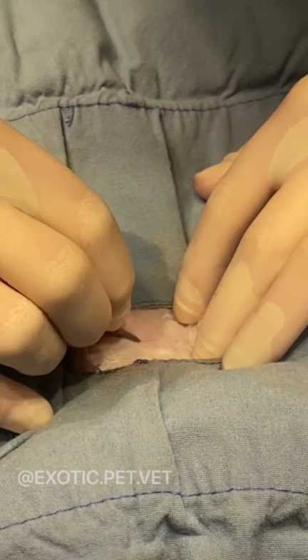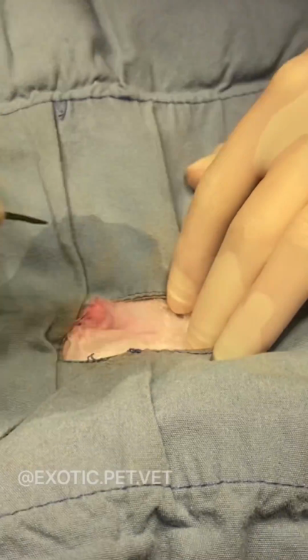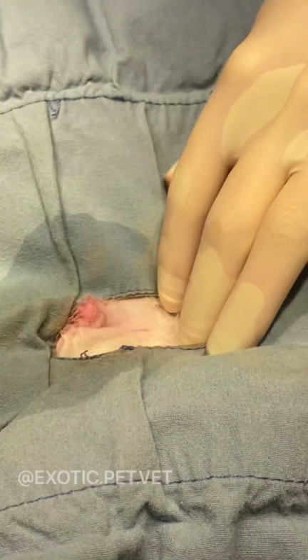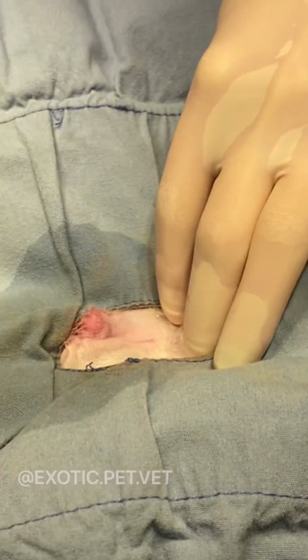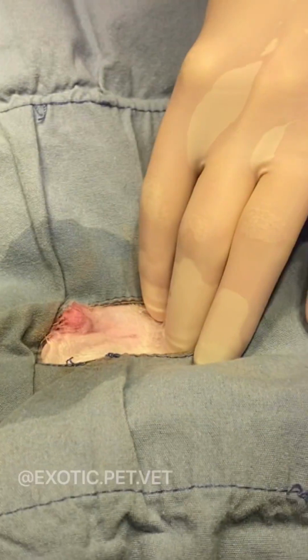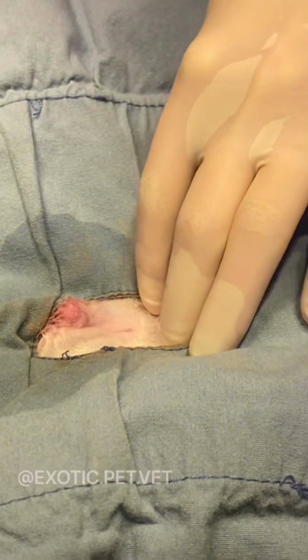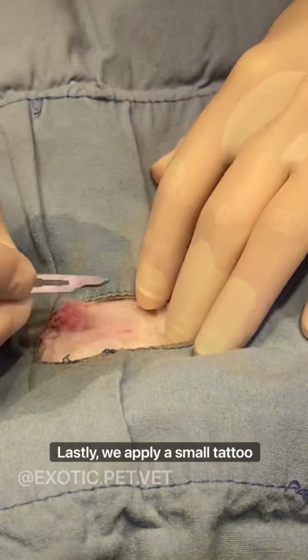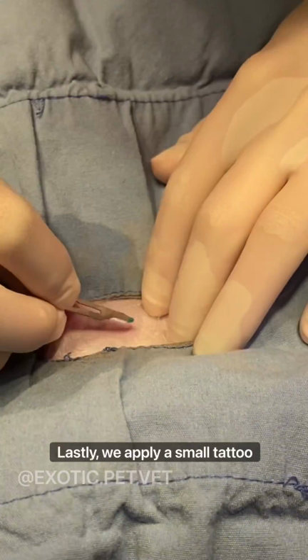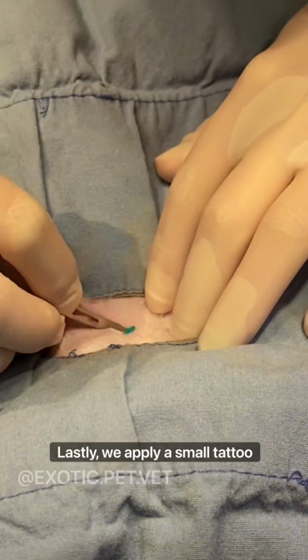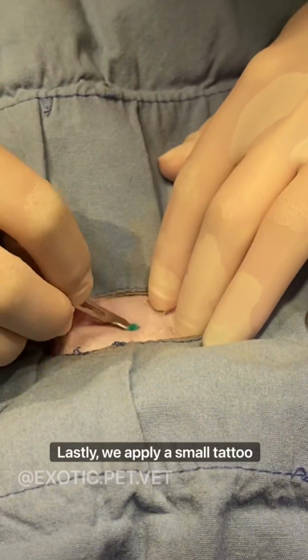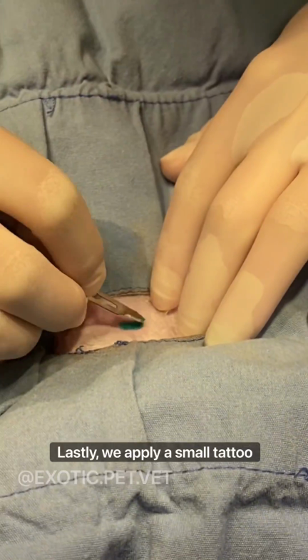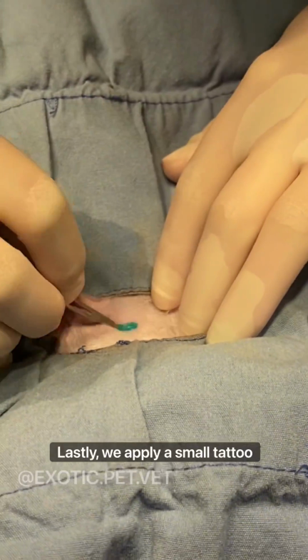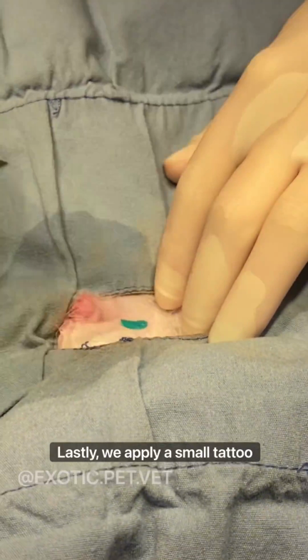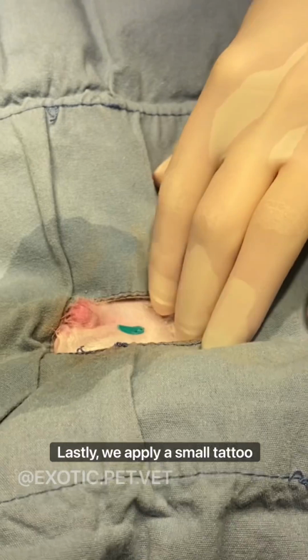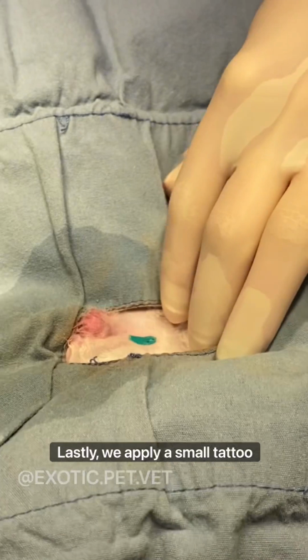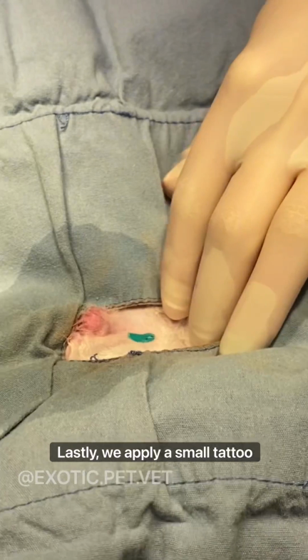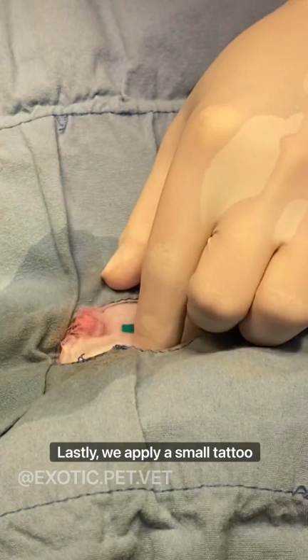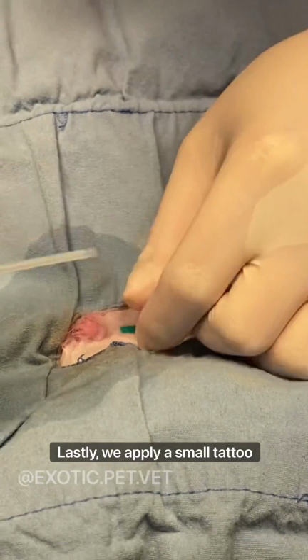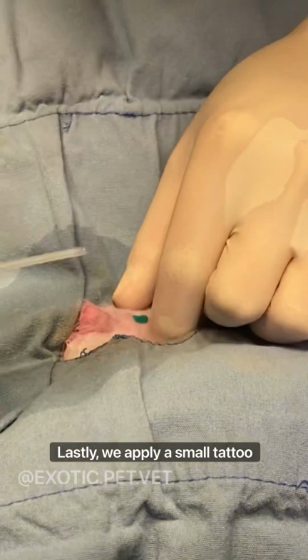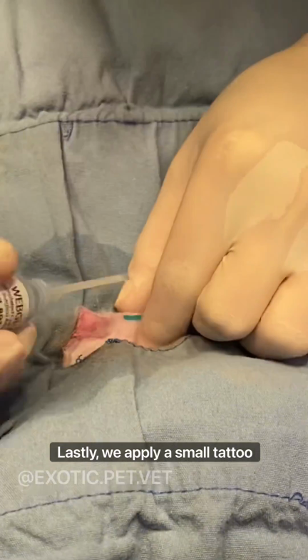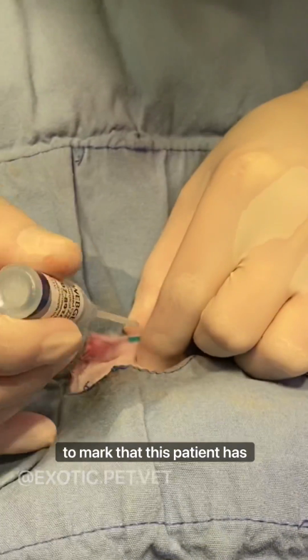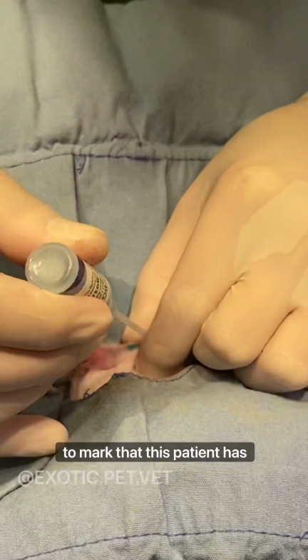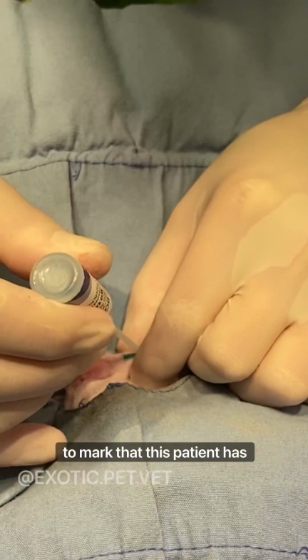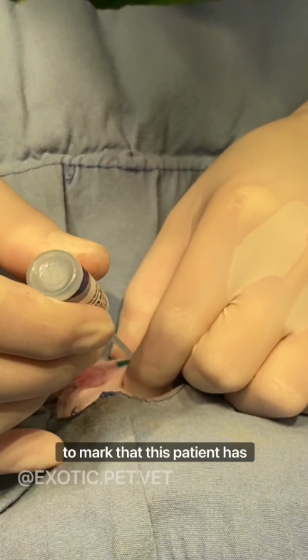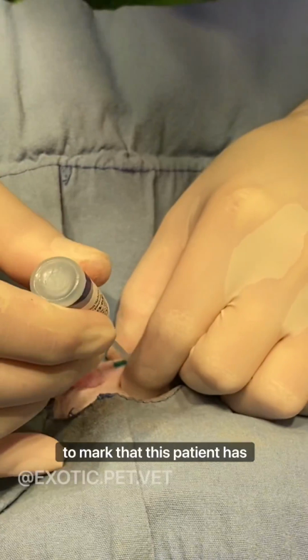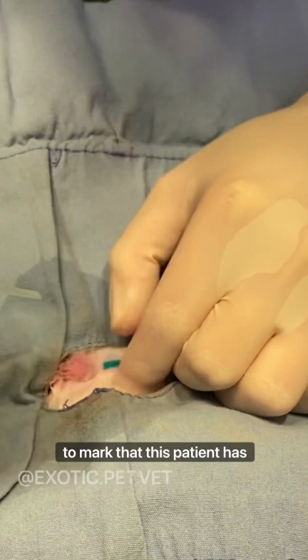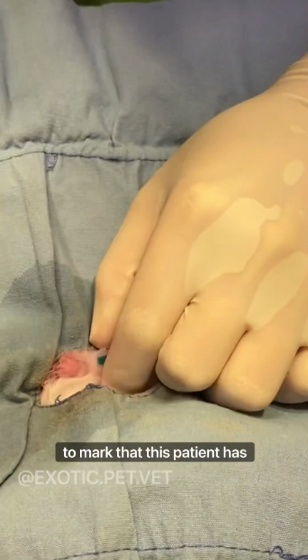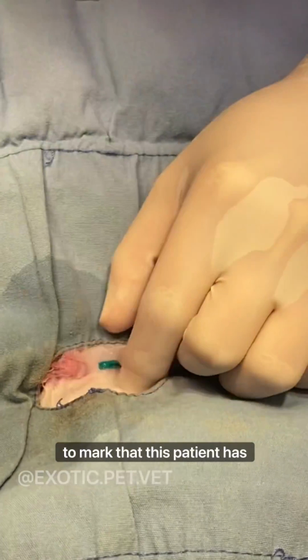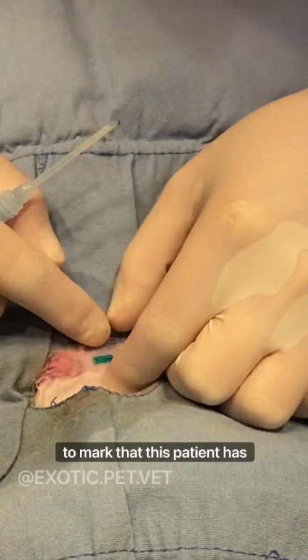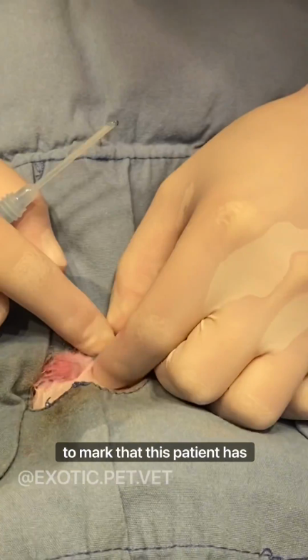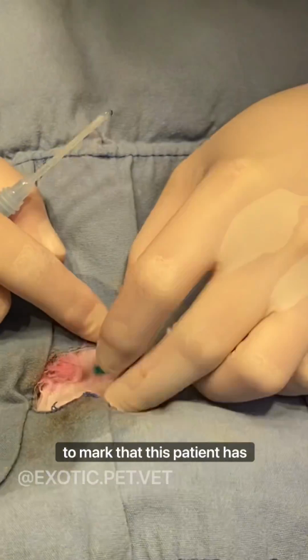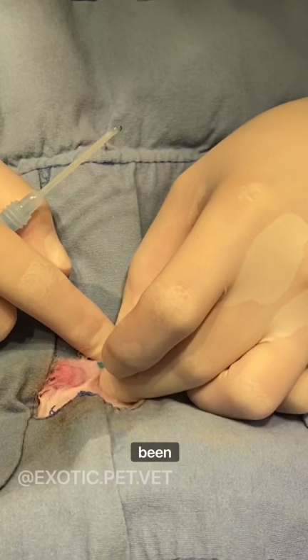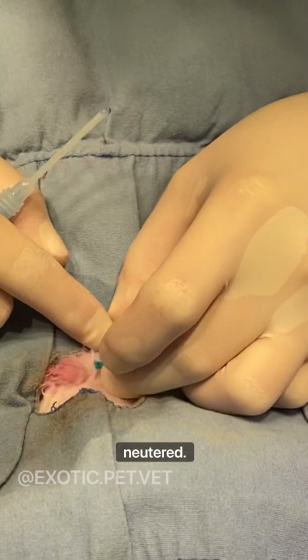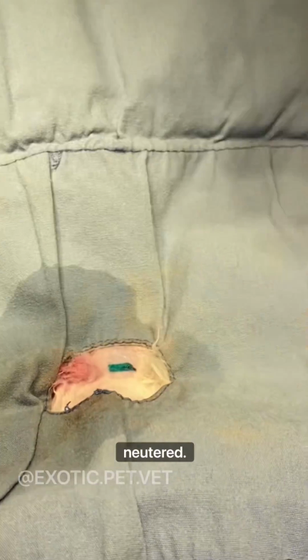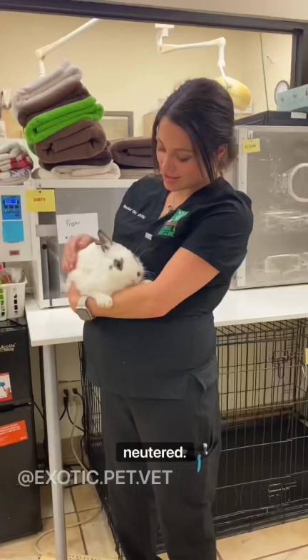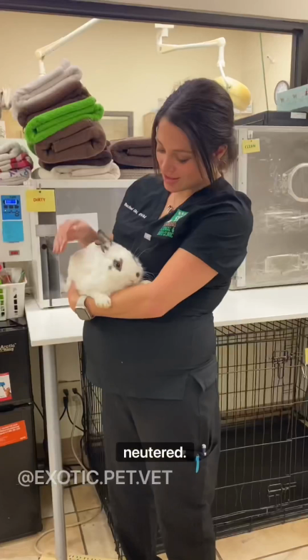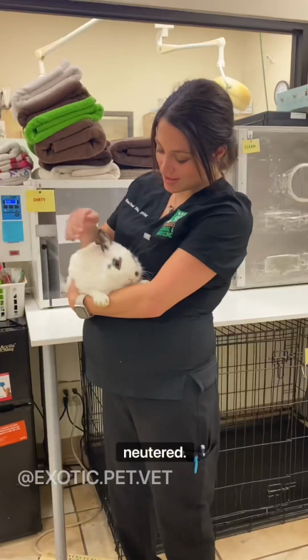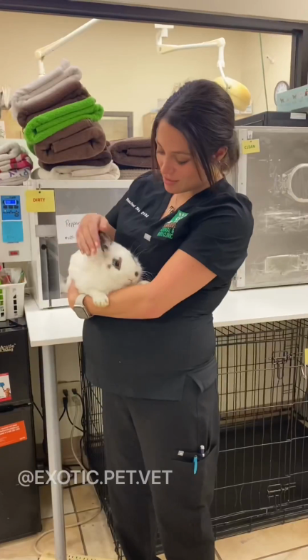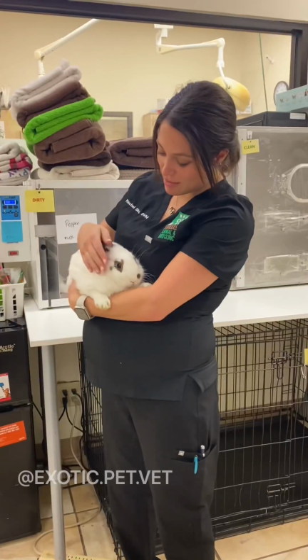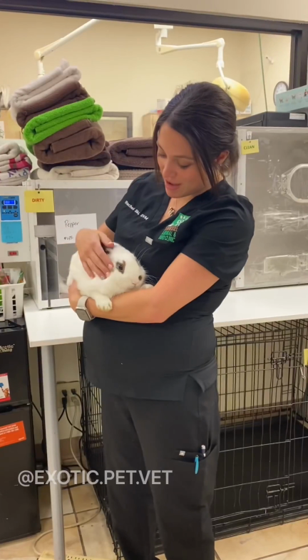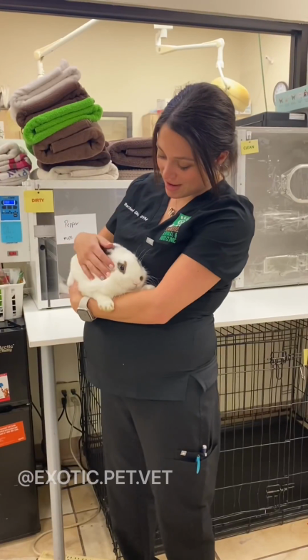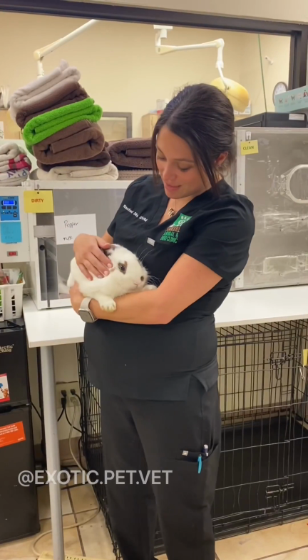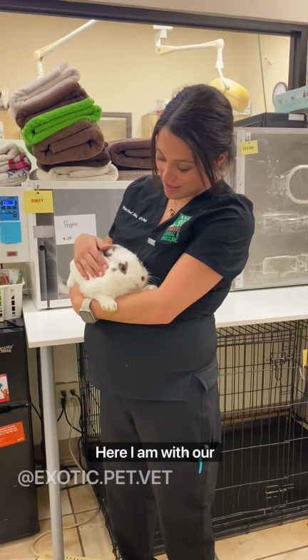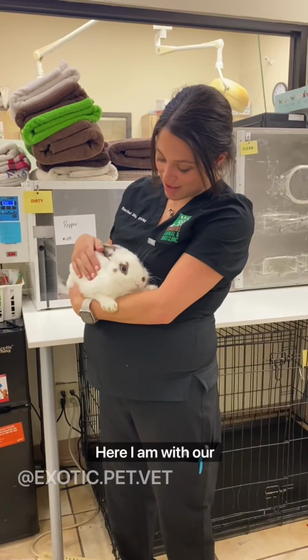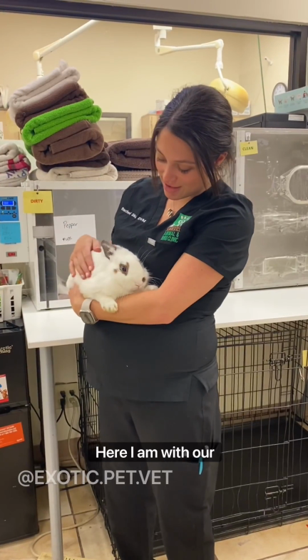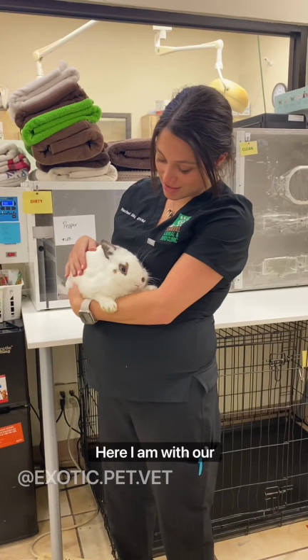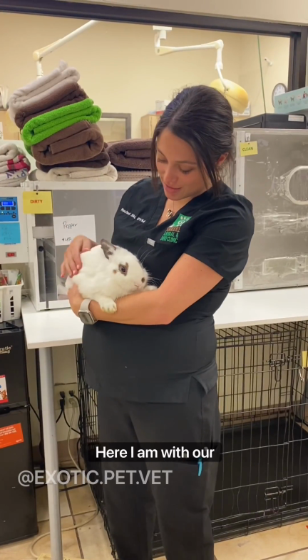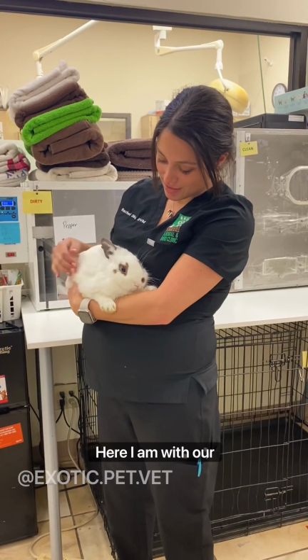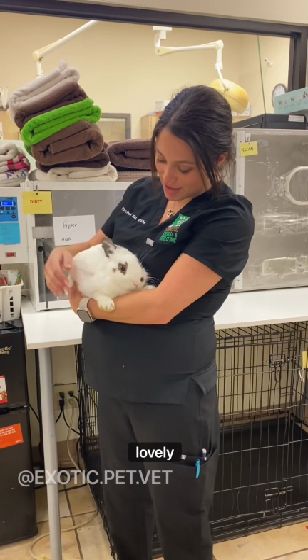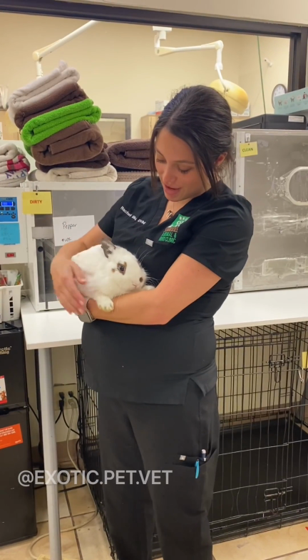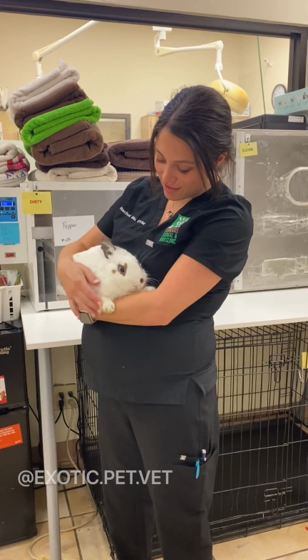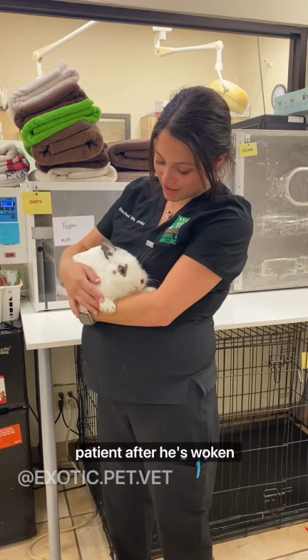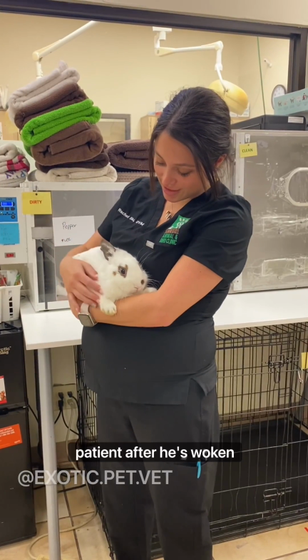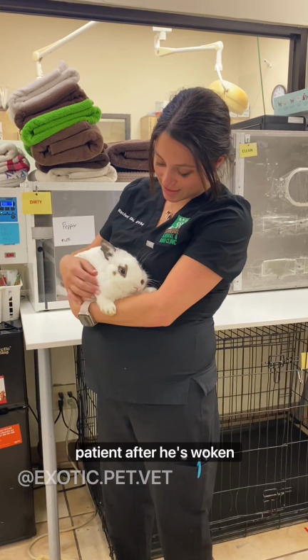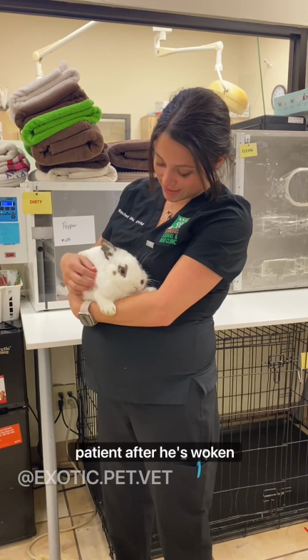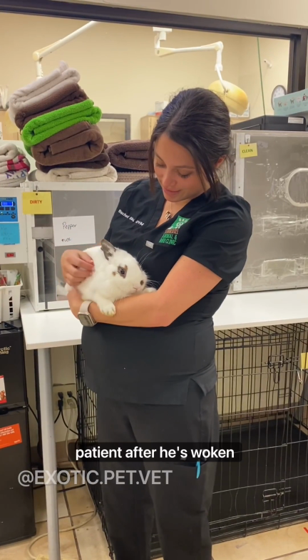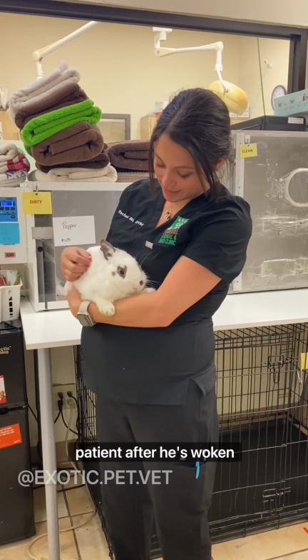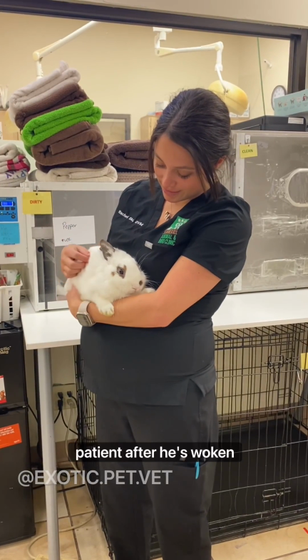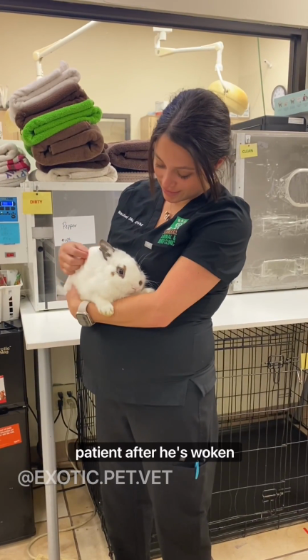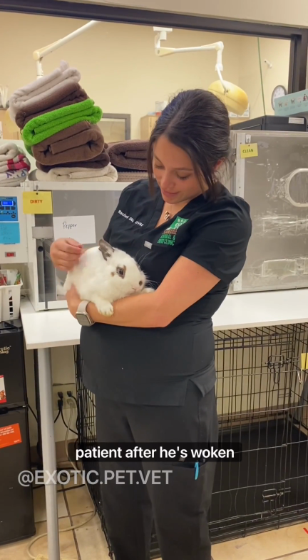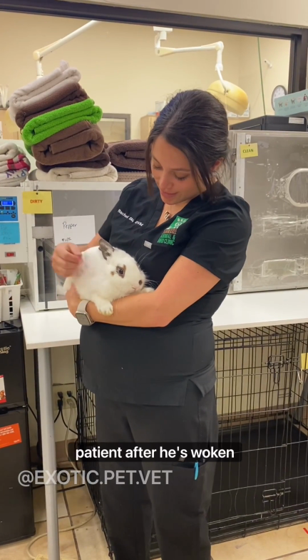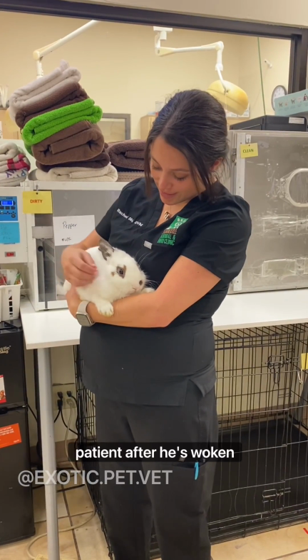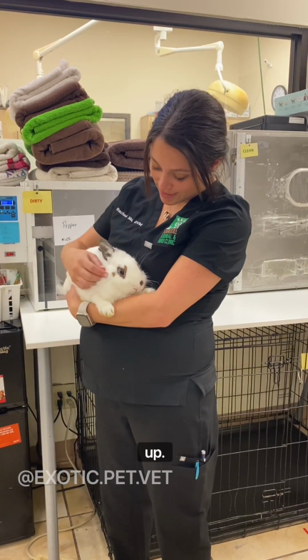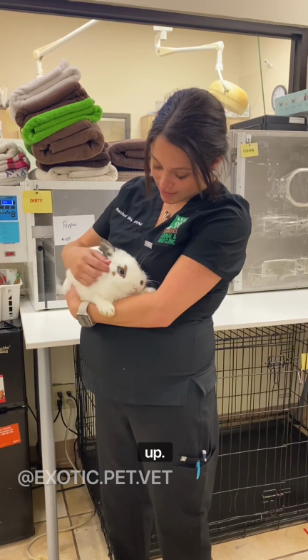Lastly, we apply a small tattoo to mark that this patient has been neutered. Here I am with our lovely patient after he's woken up.